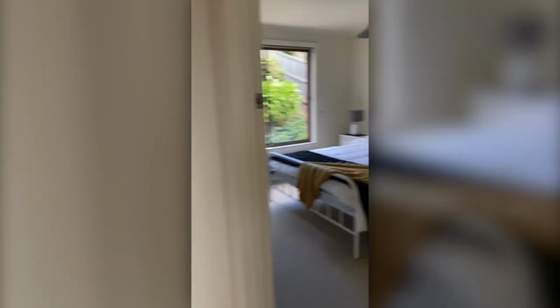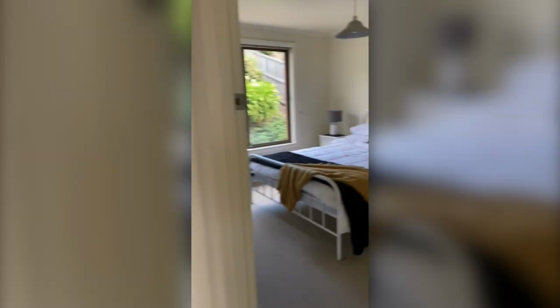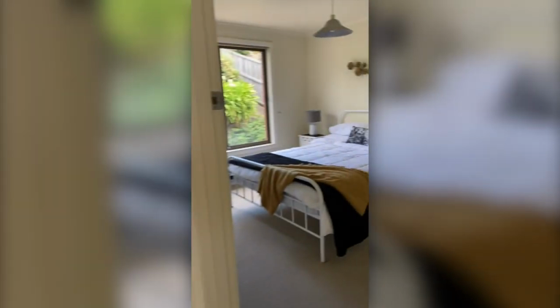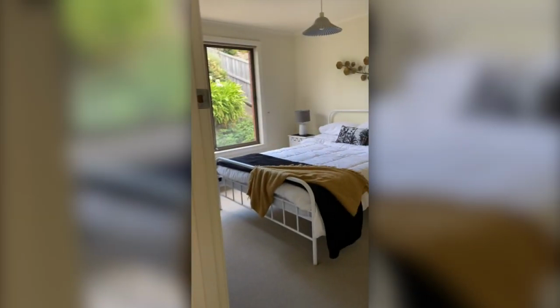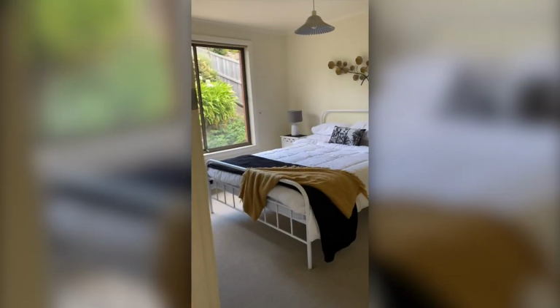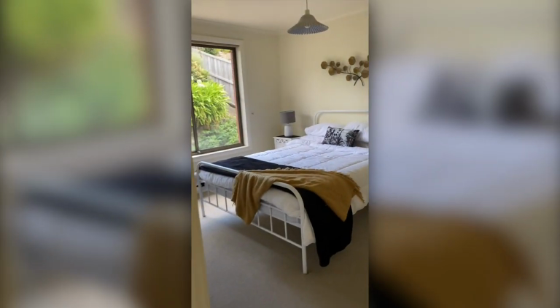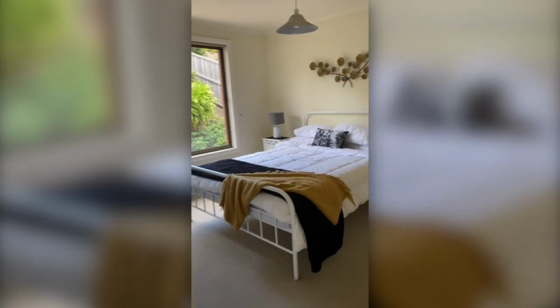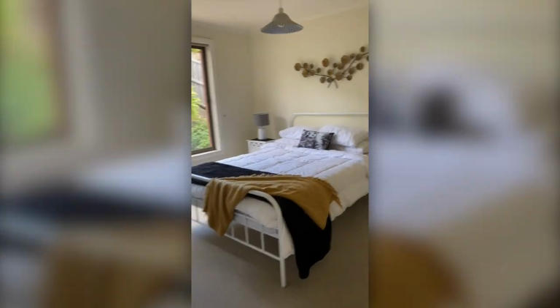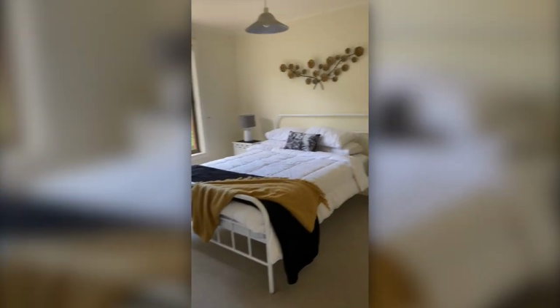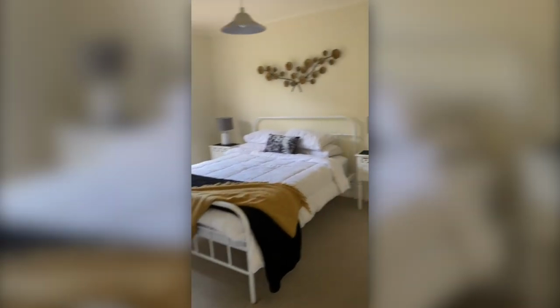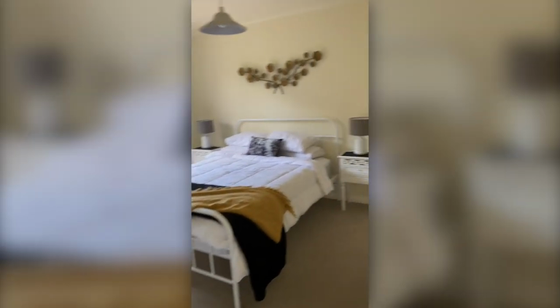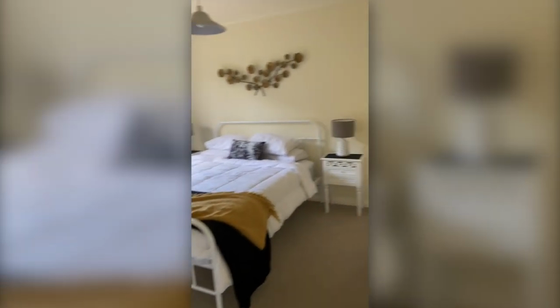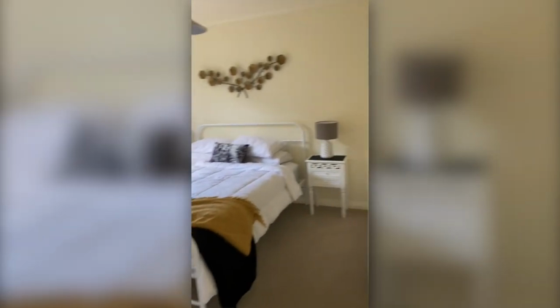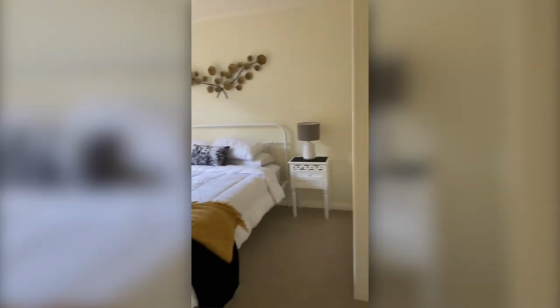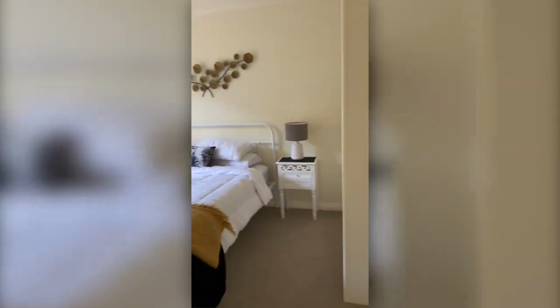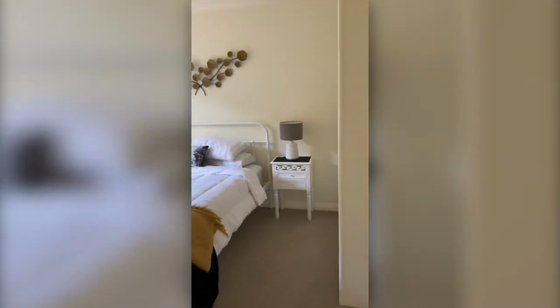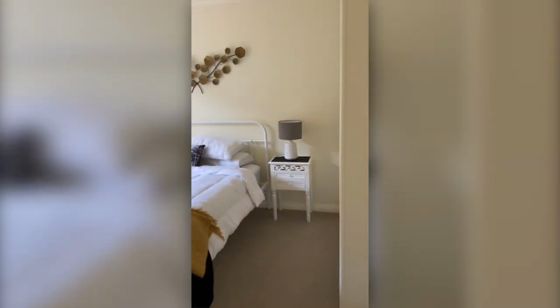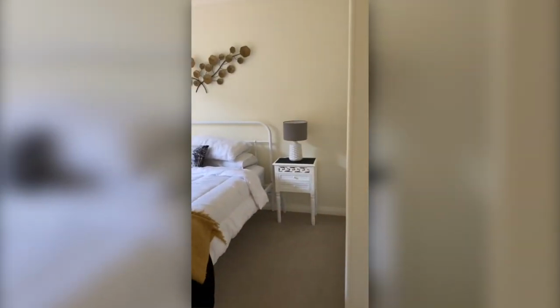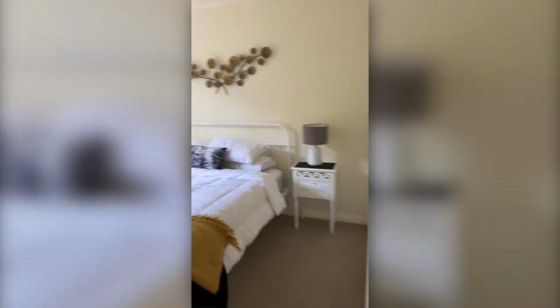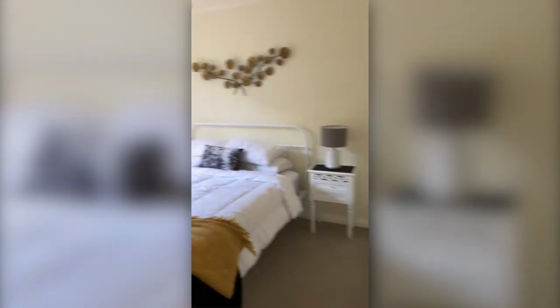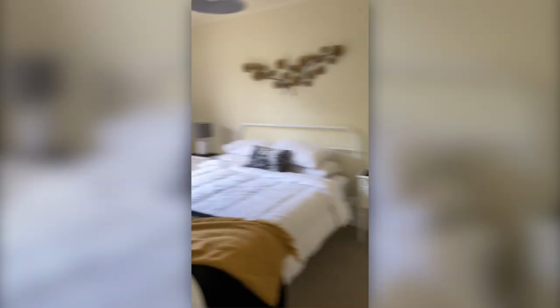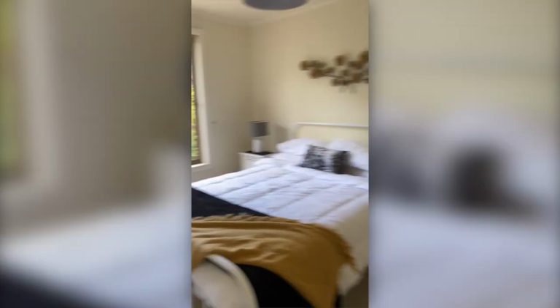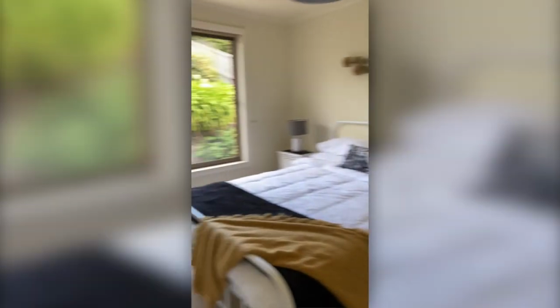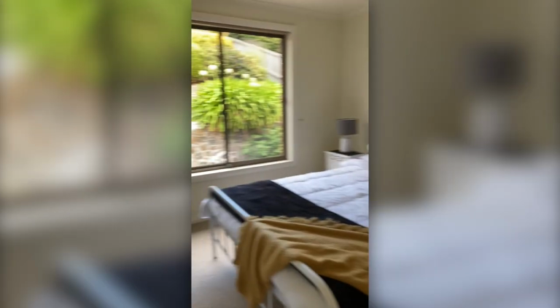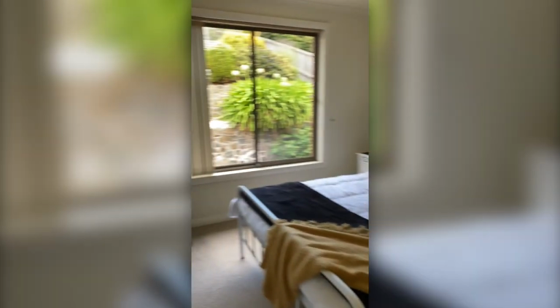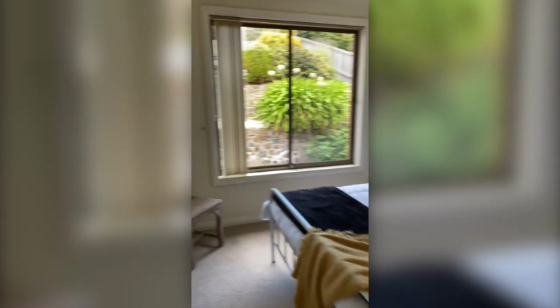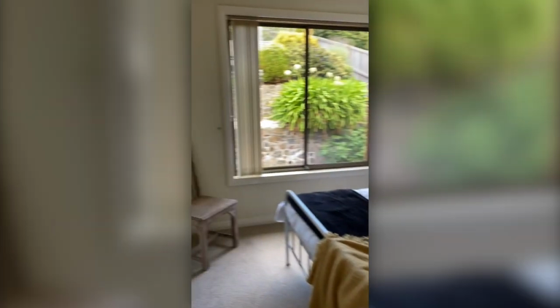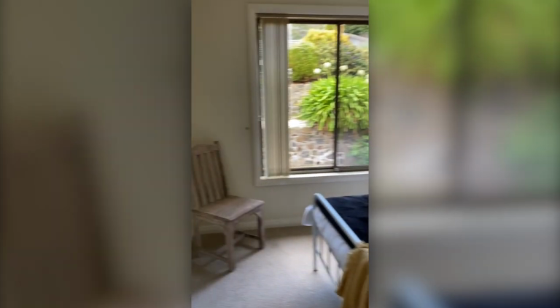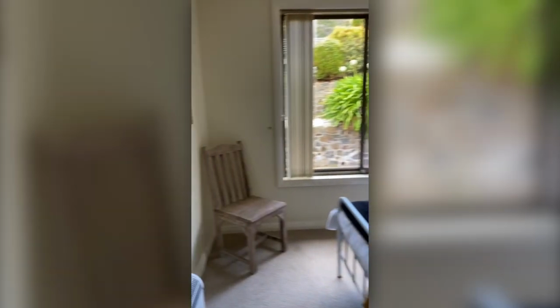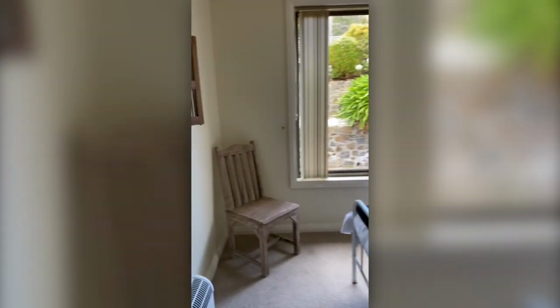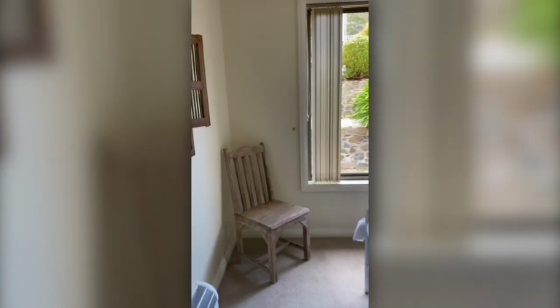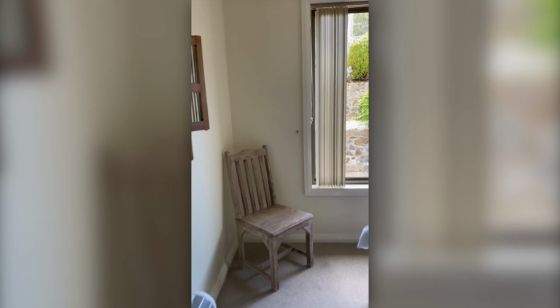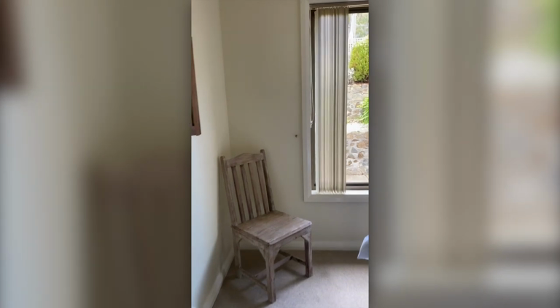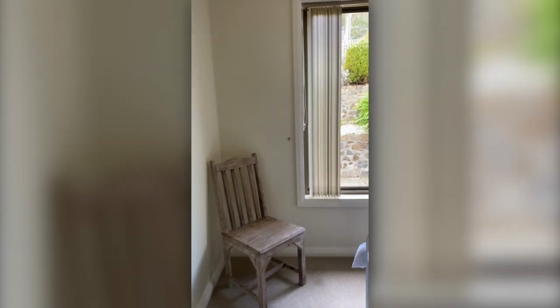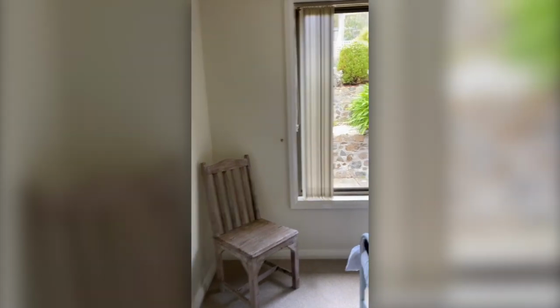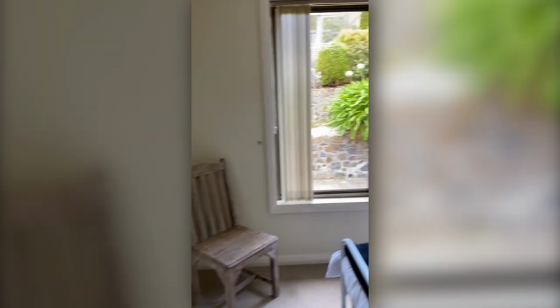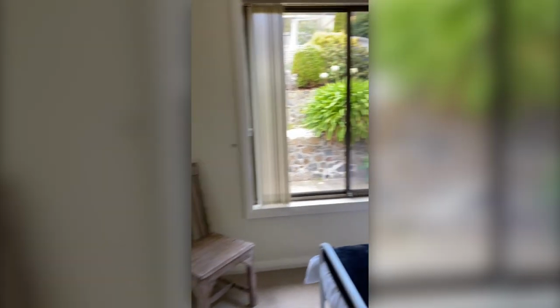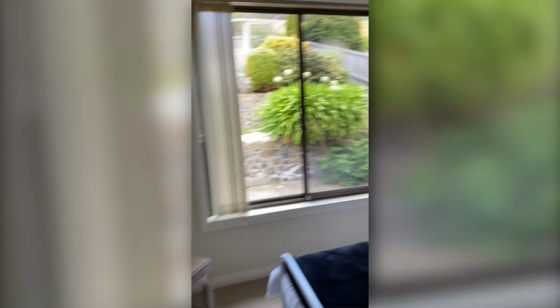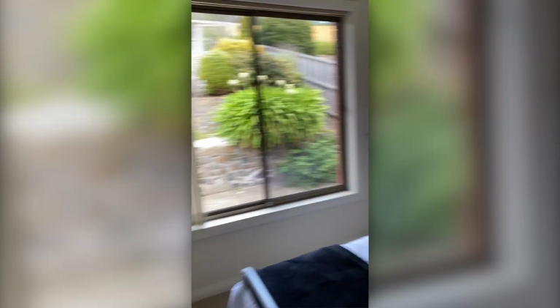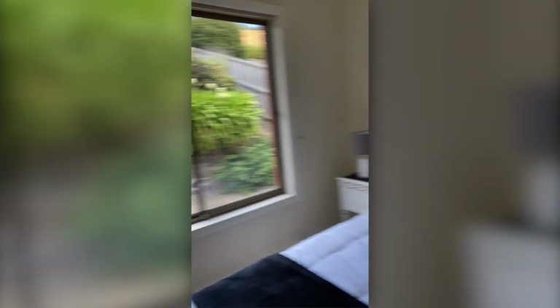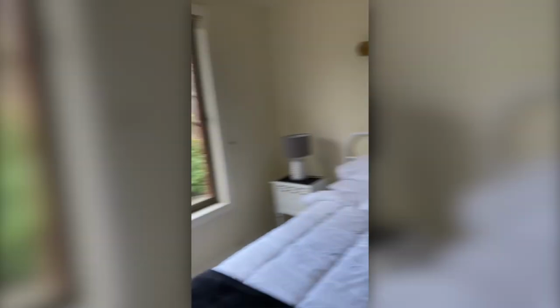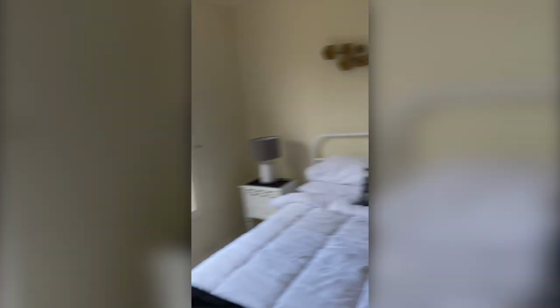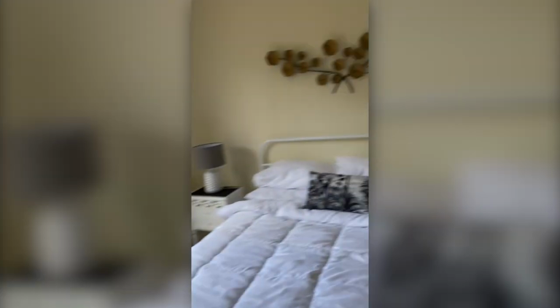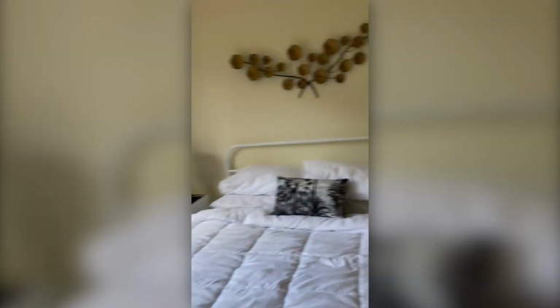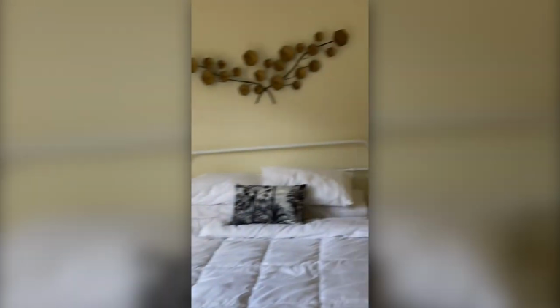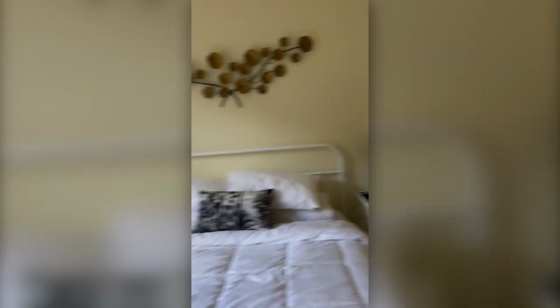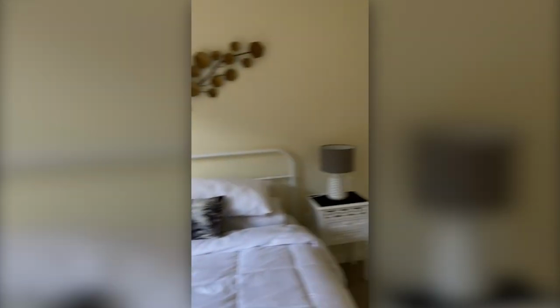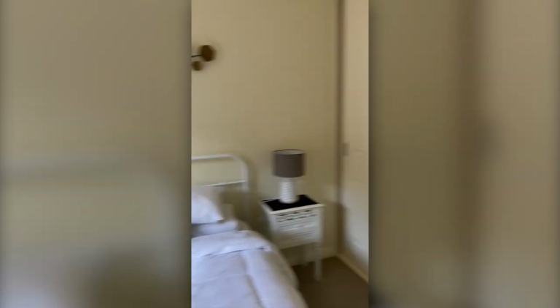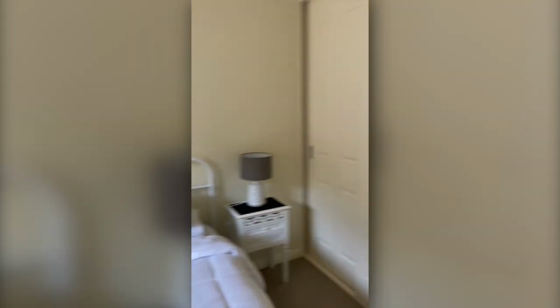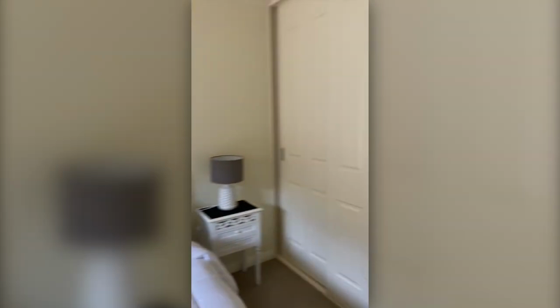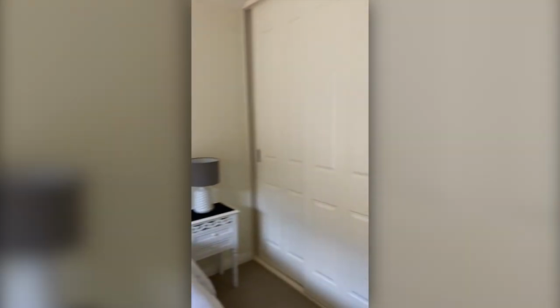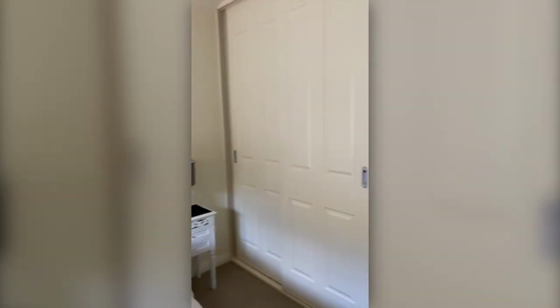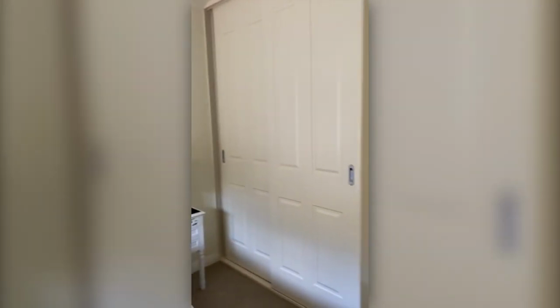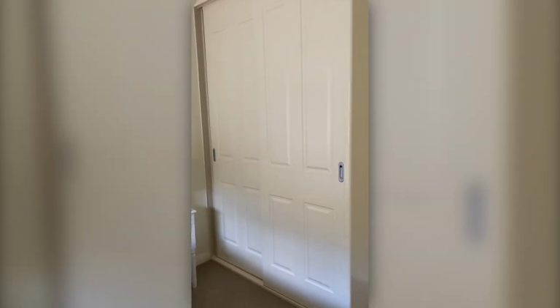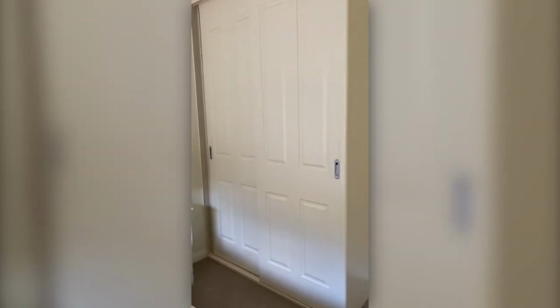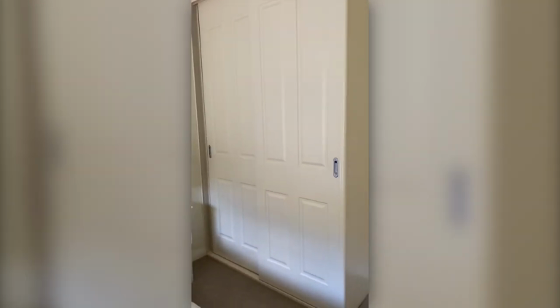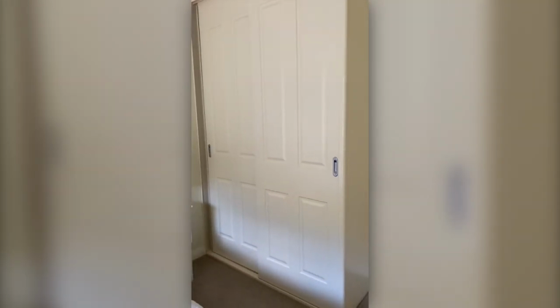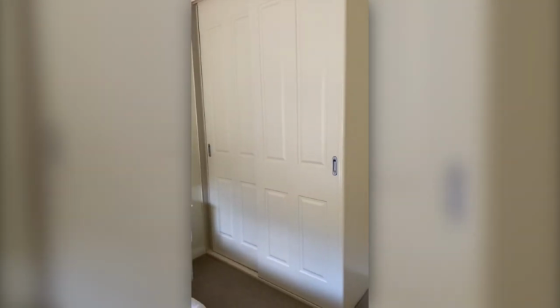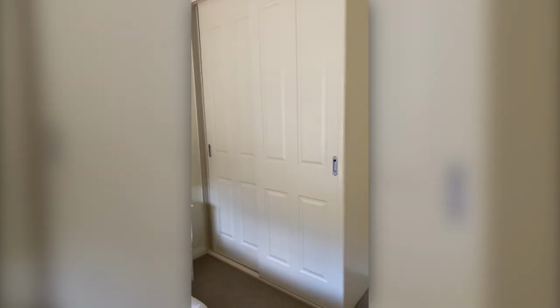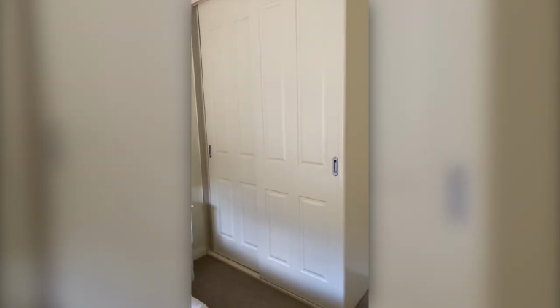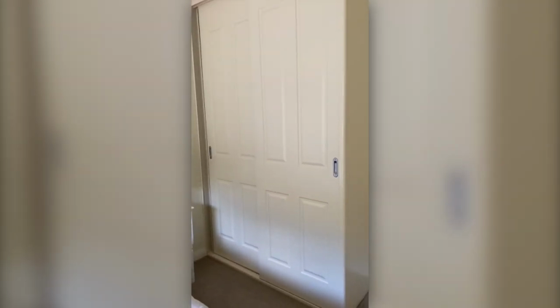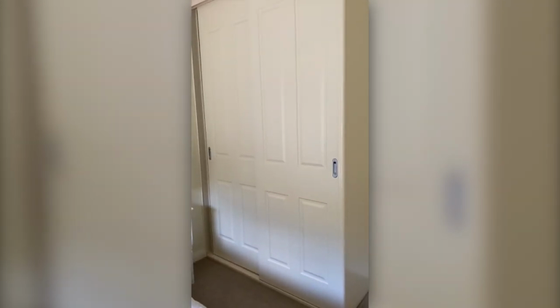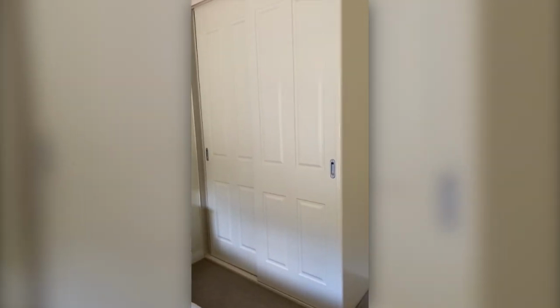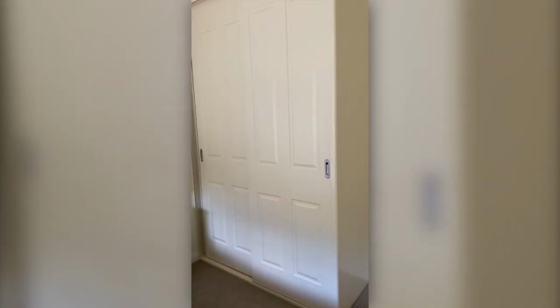Here we come to the second bedroom. Again, built-in robes in all three bedrooms.